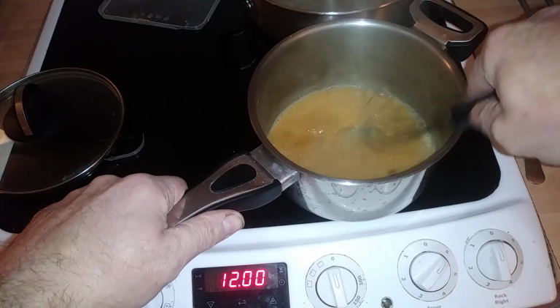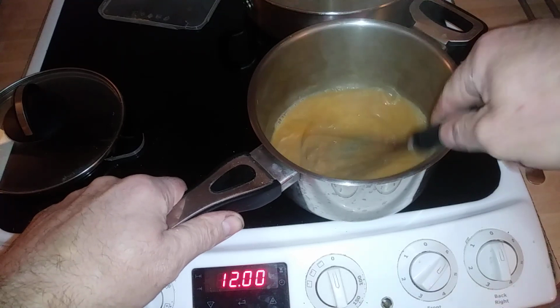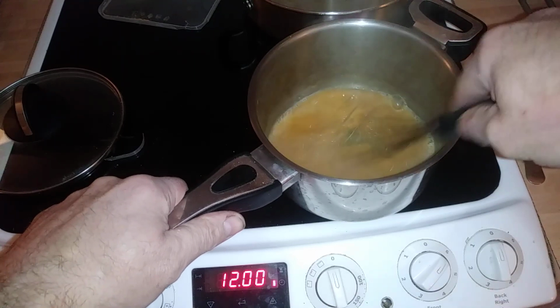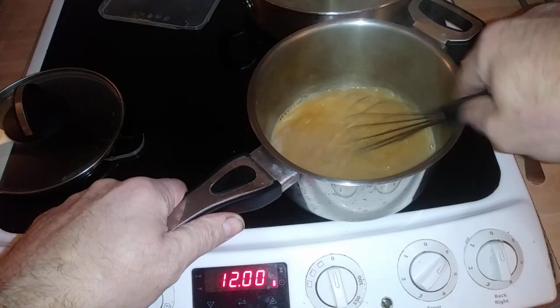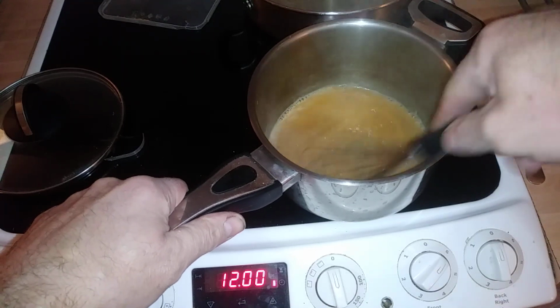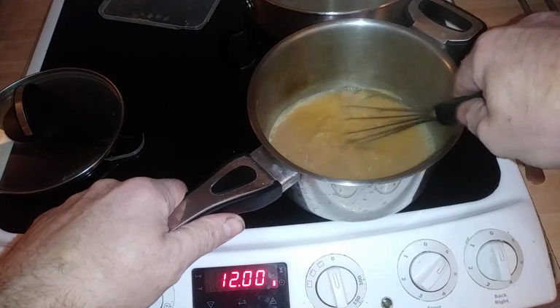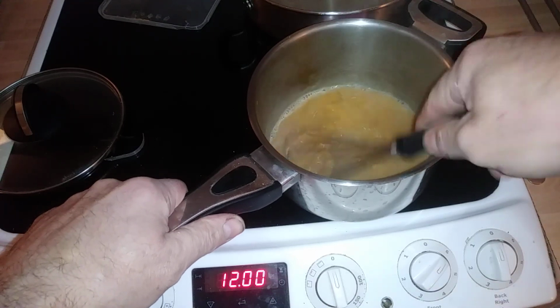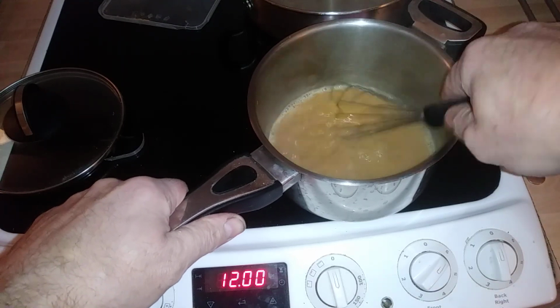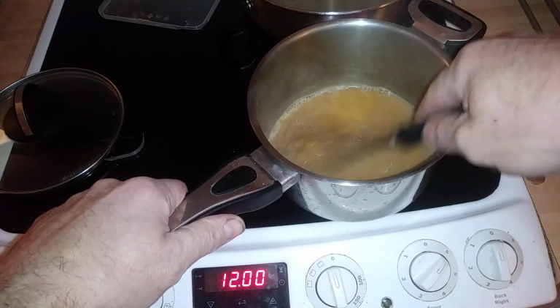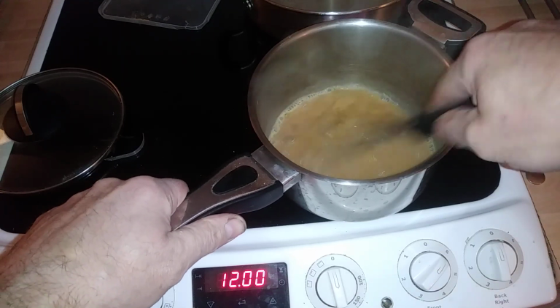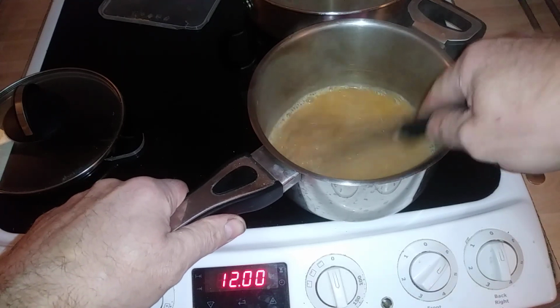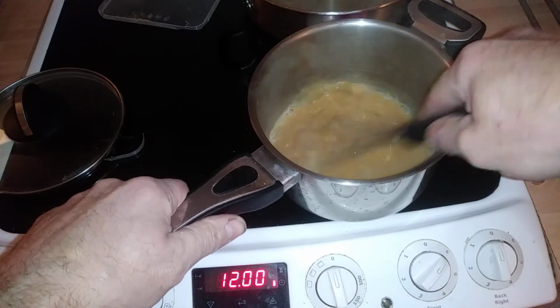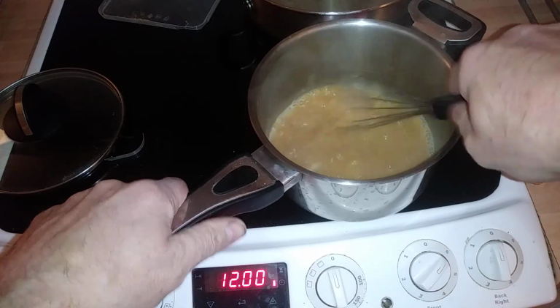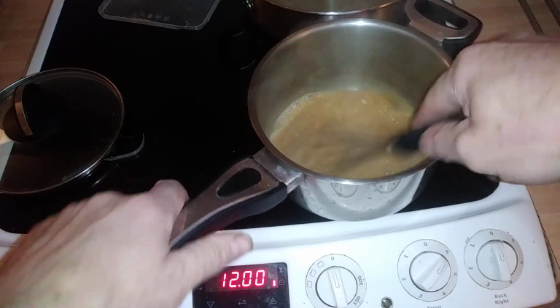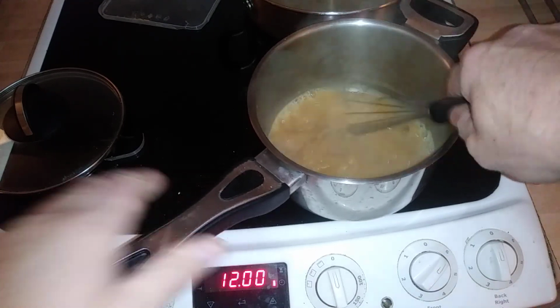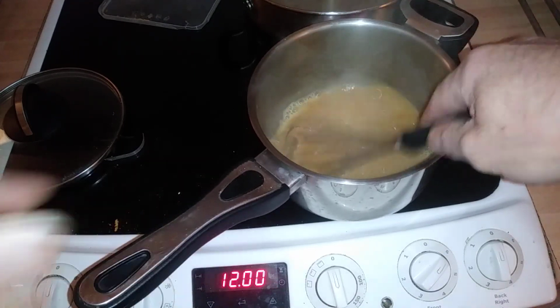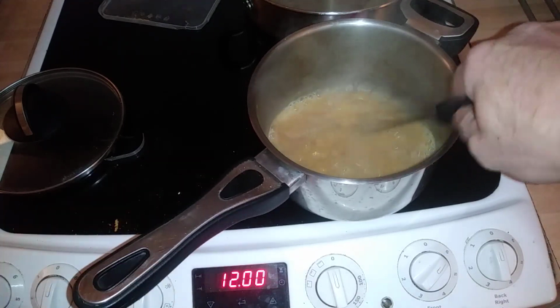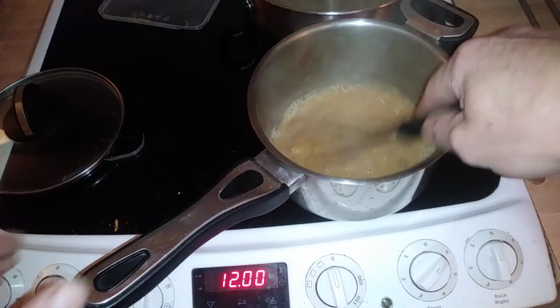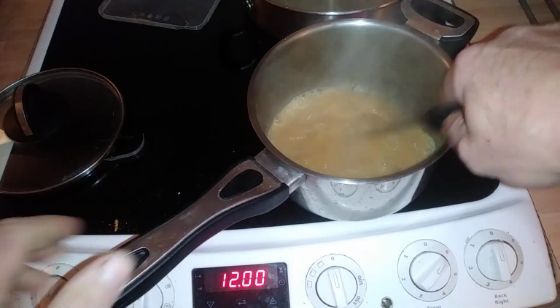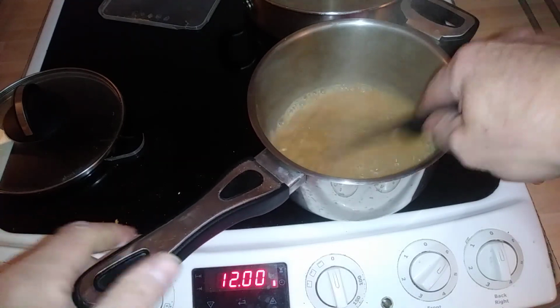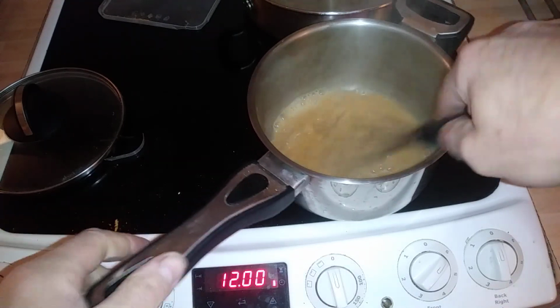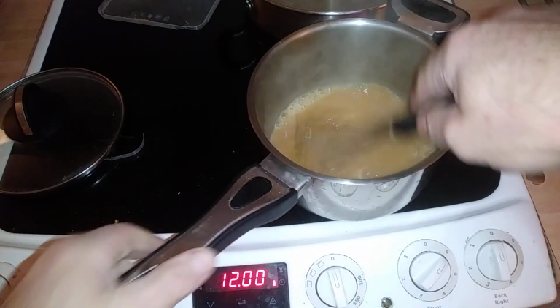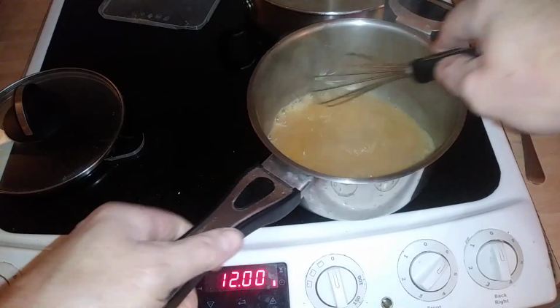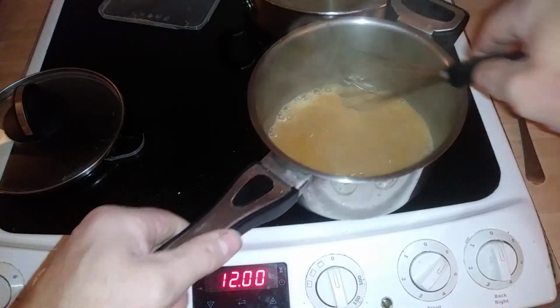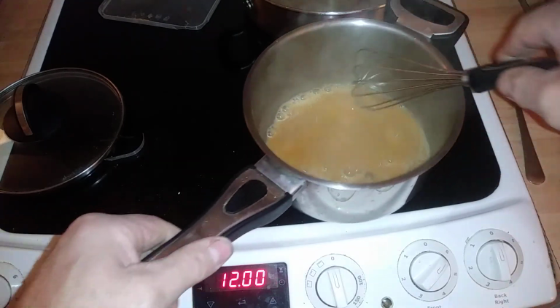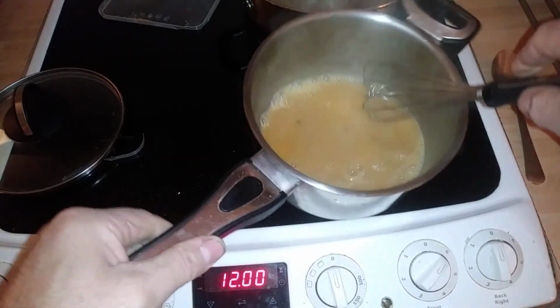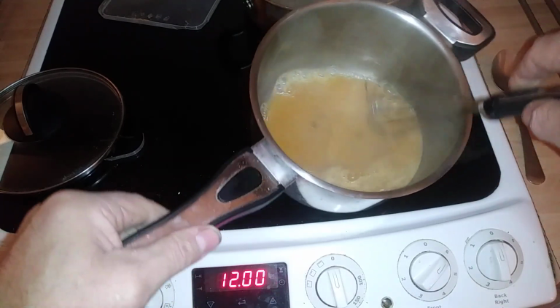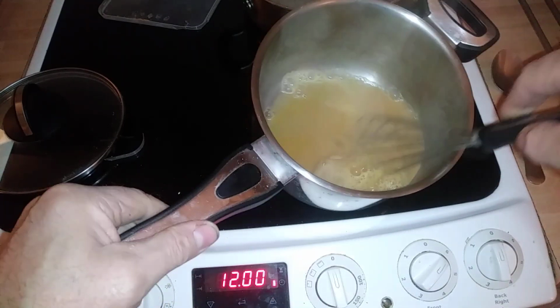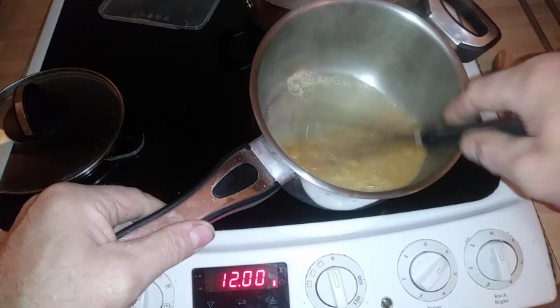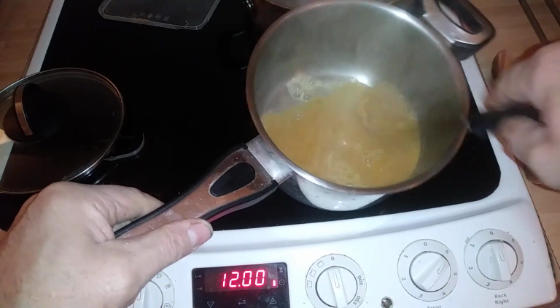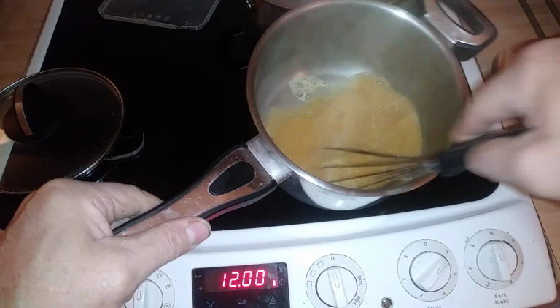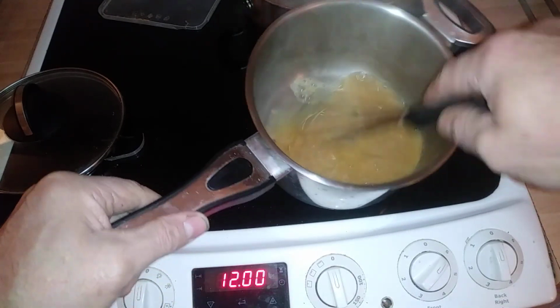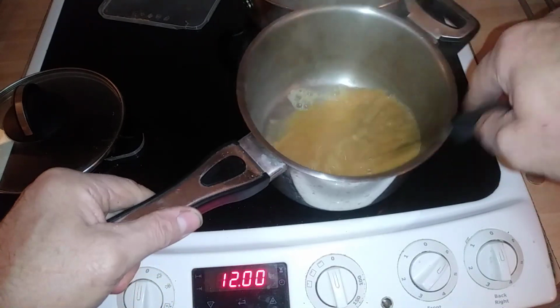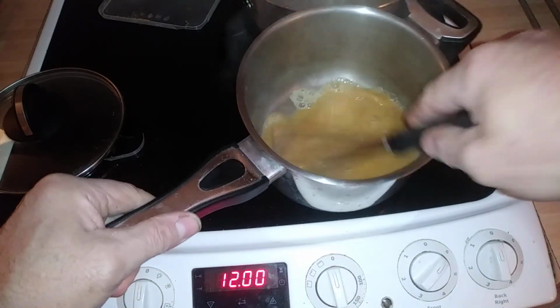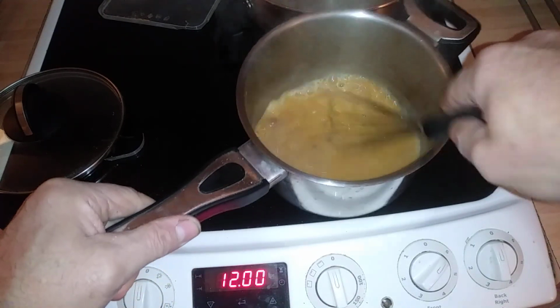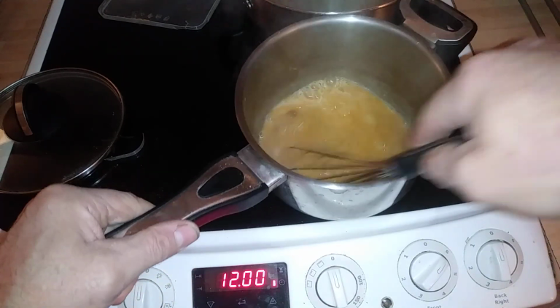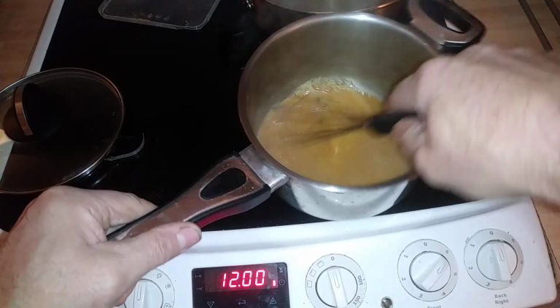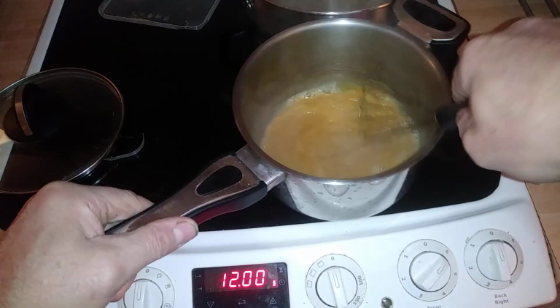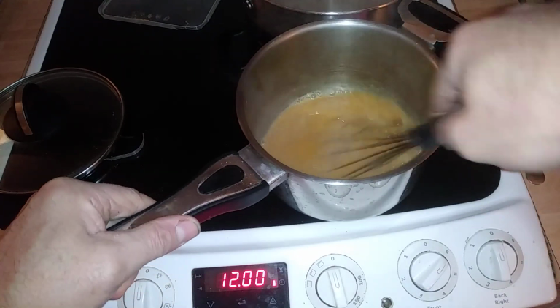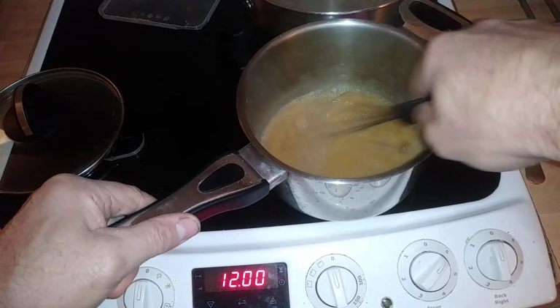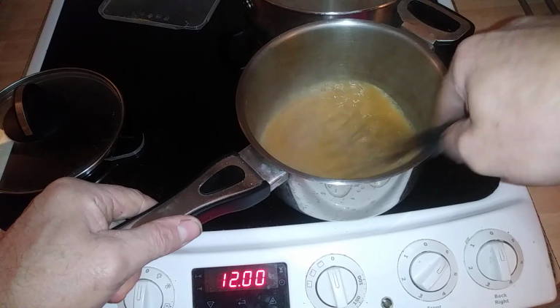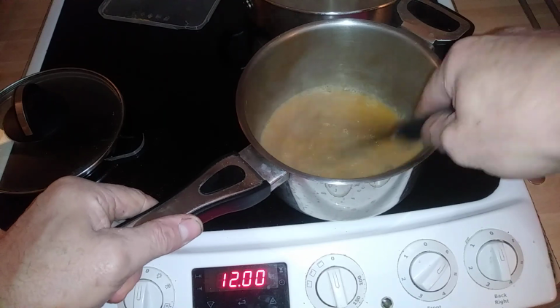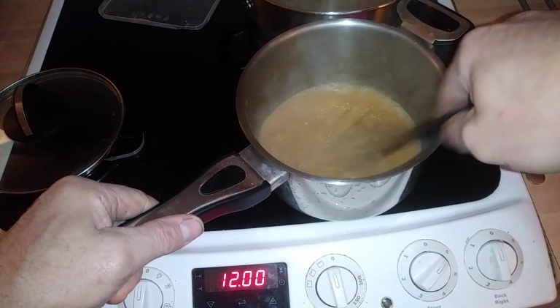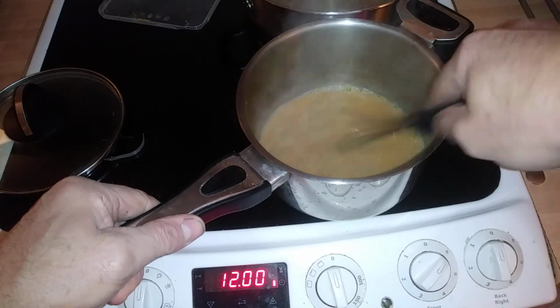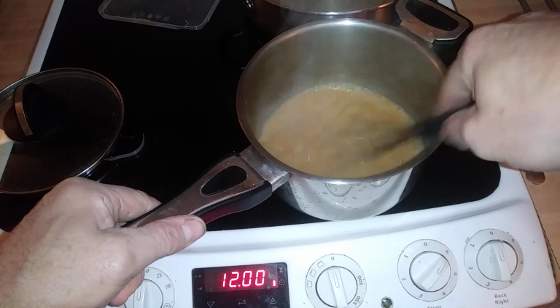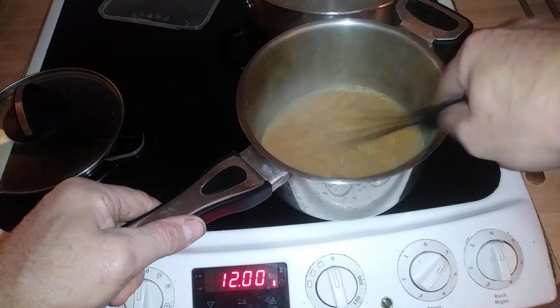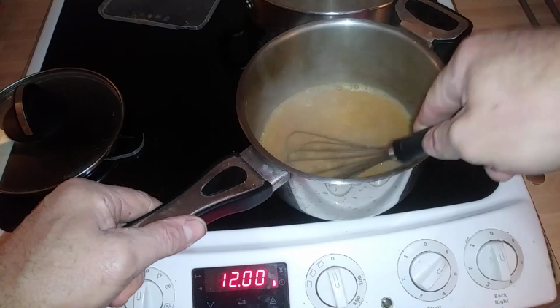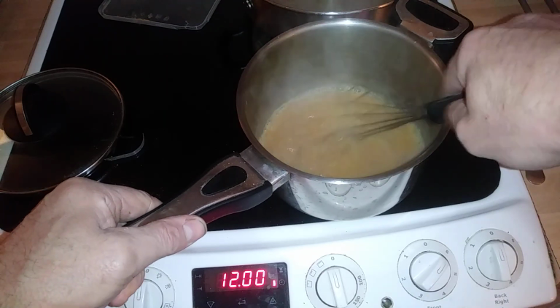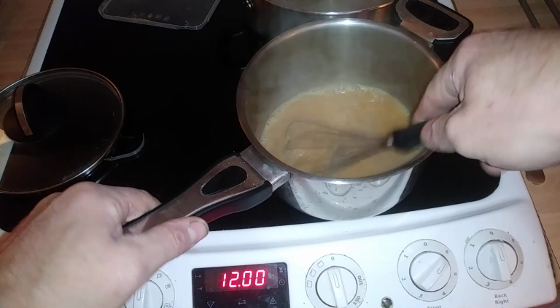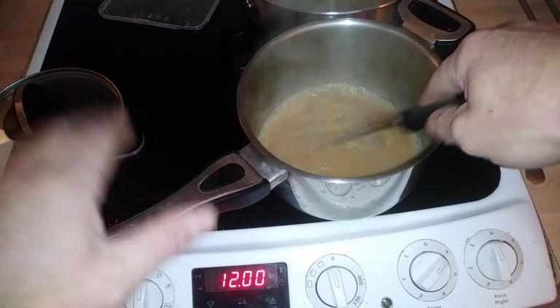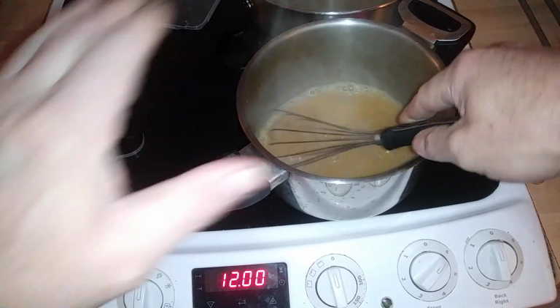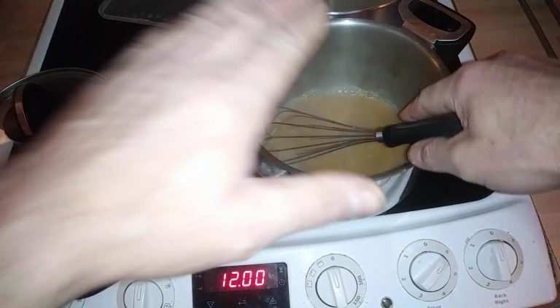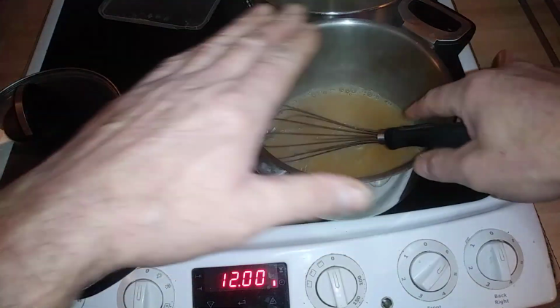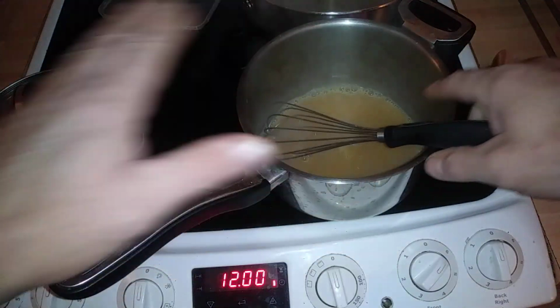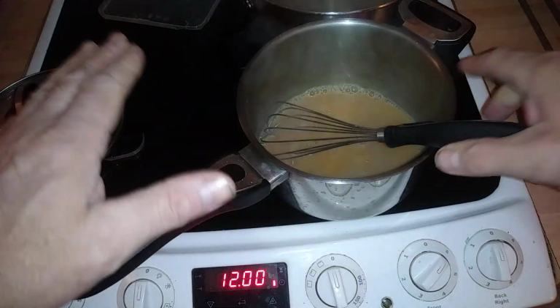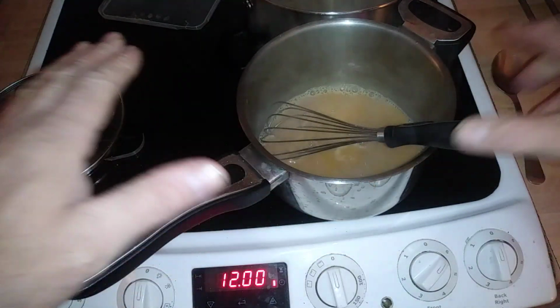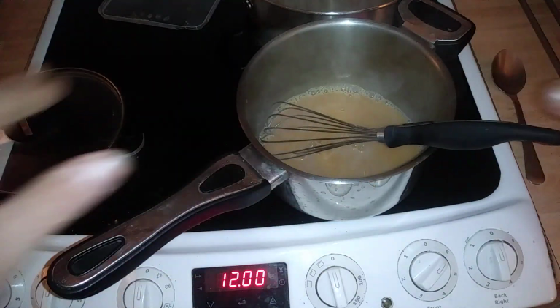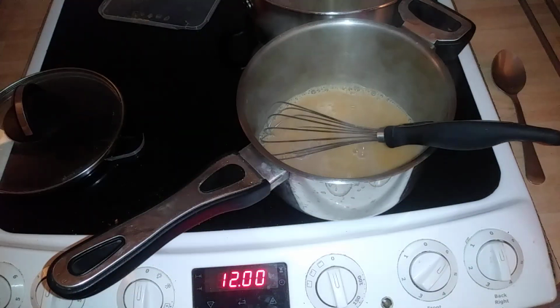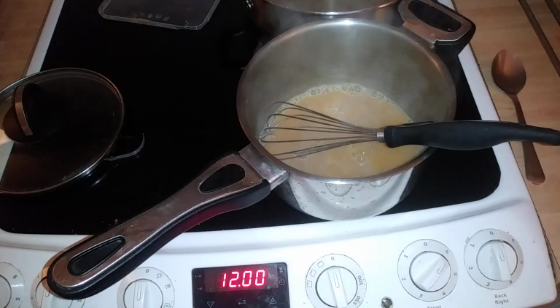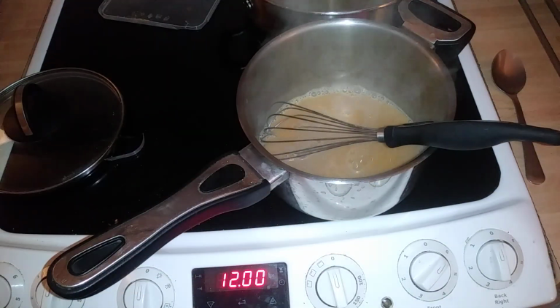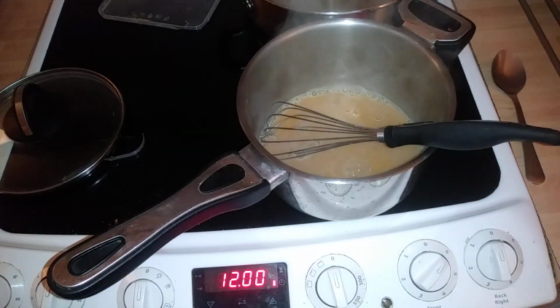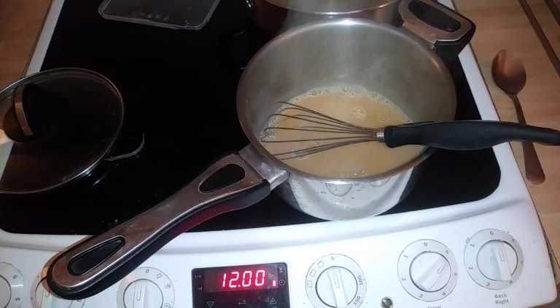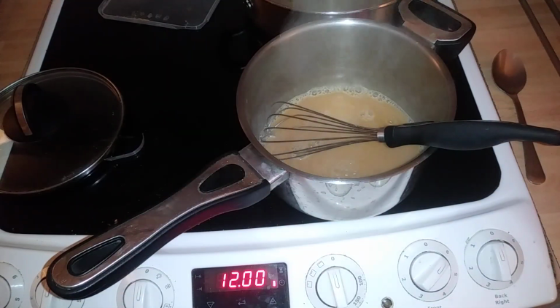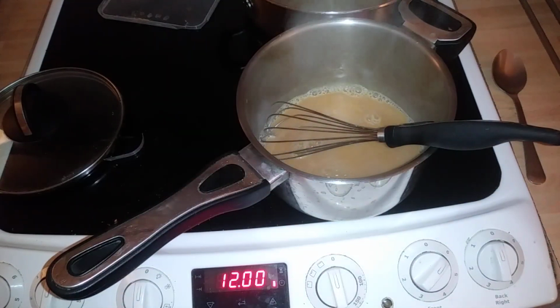That shouldn't take too long to thicken up. What you do is bring it to the boil and then just reduce it down.